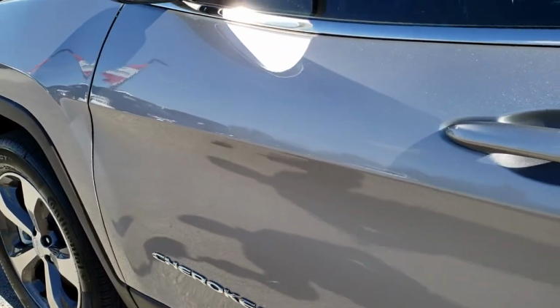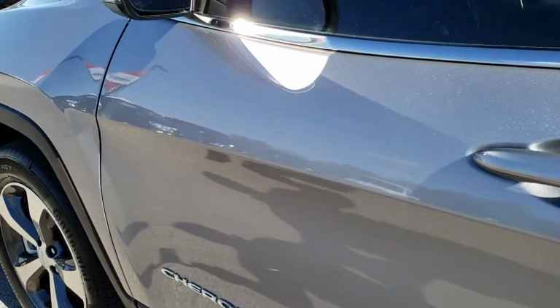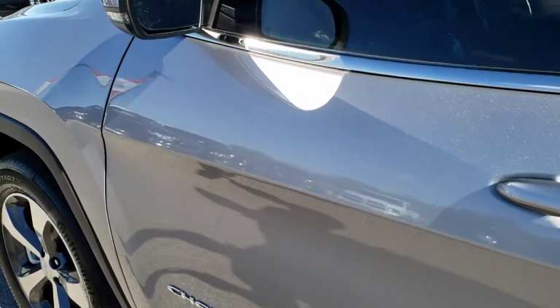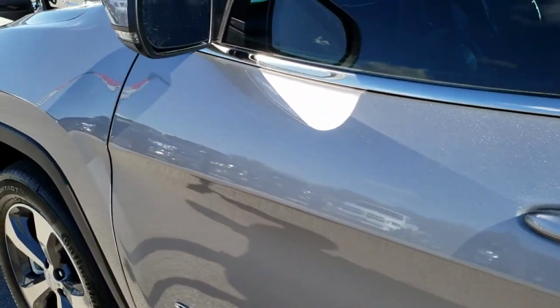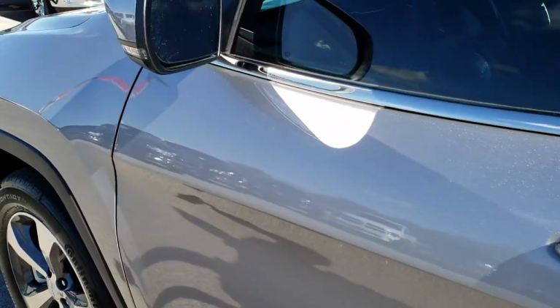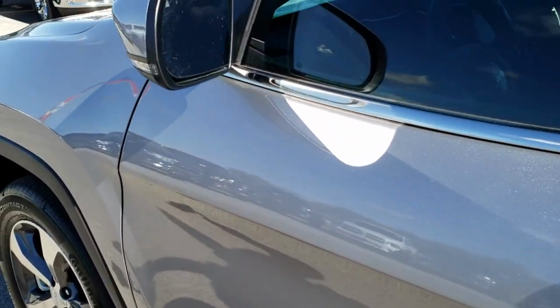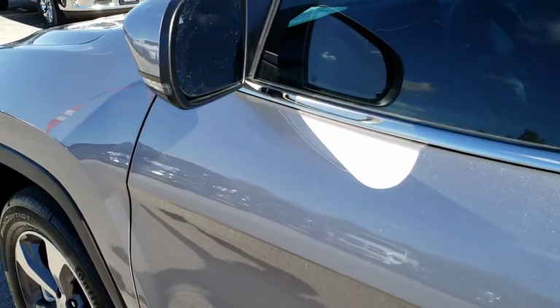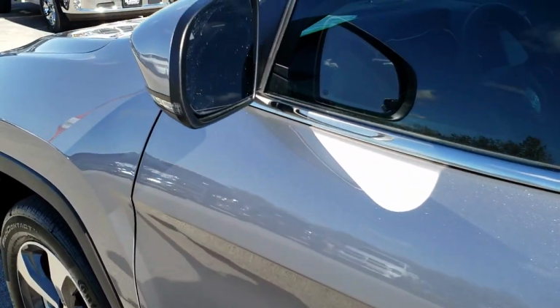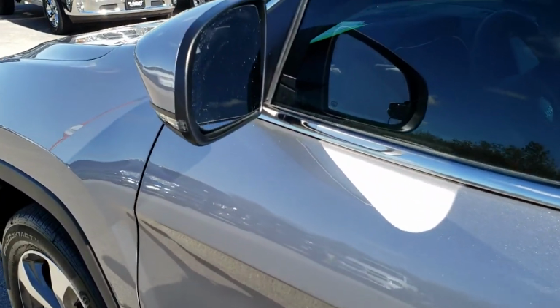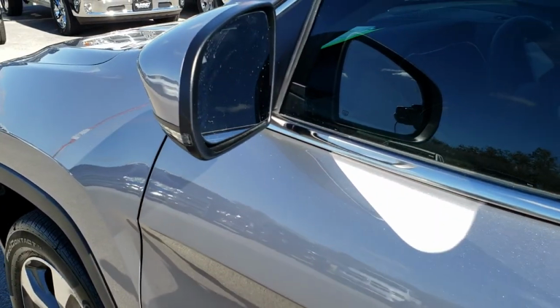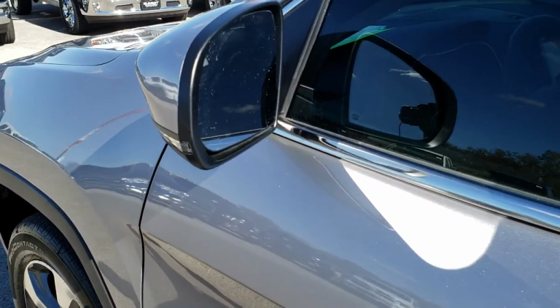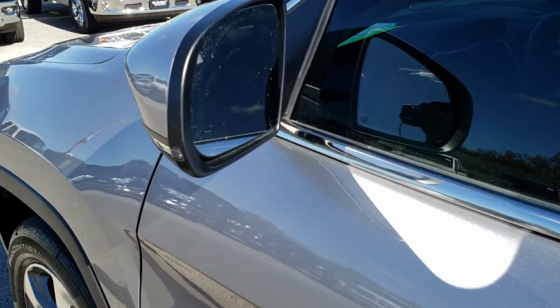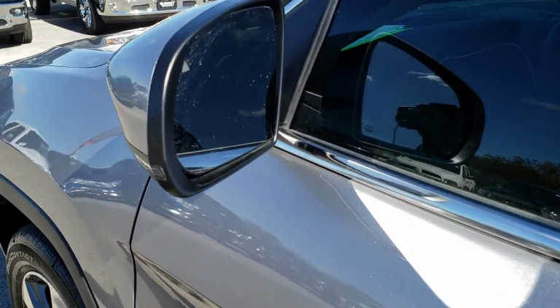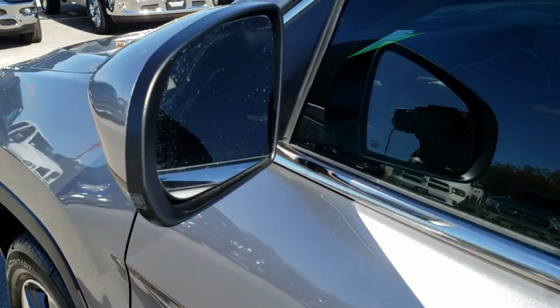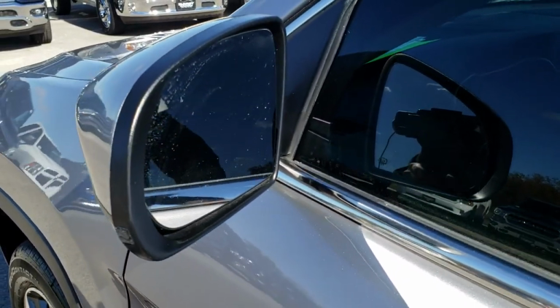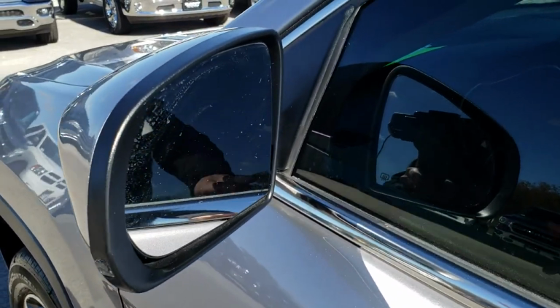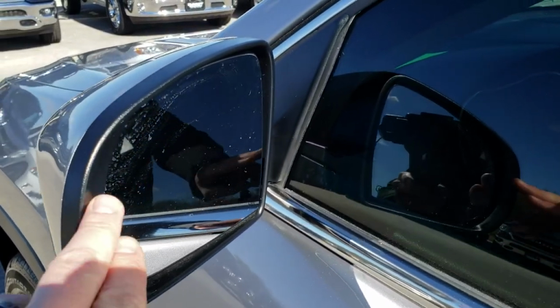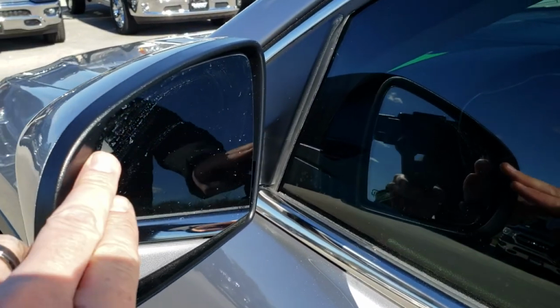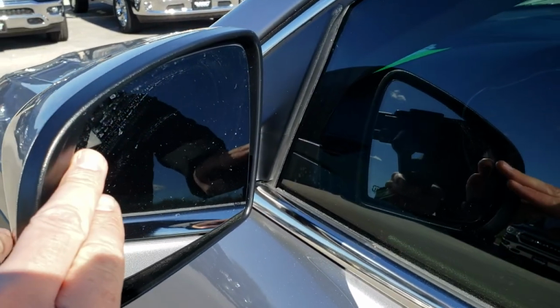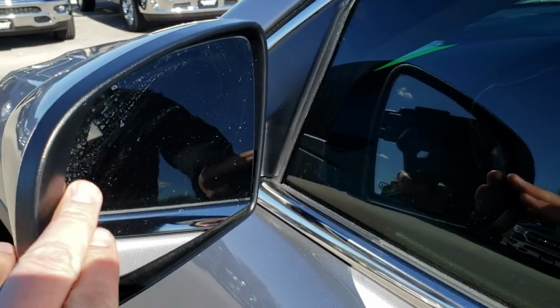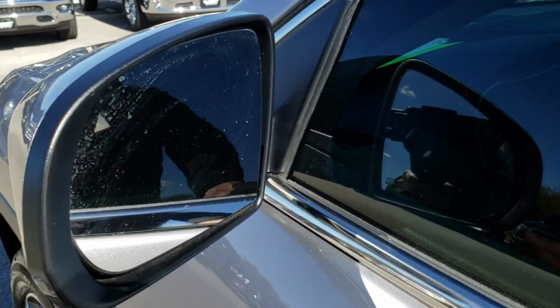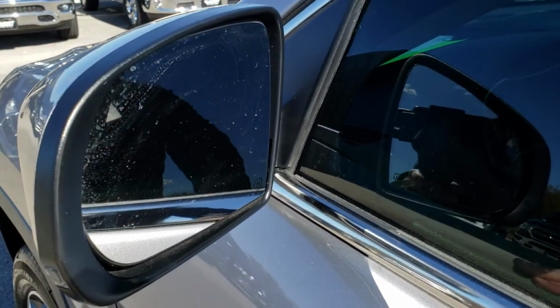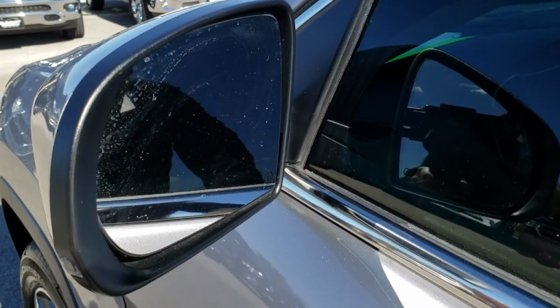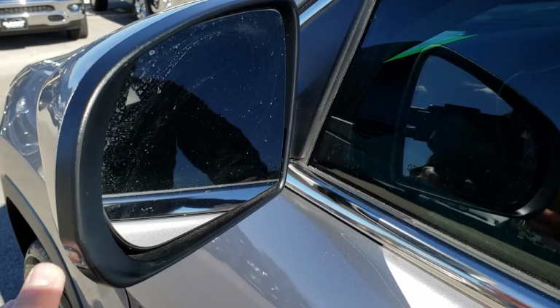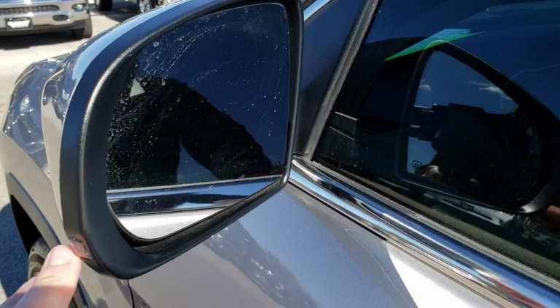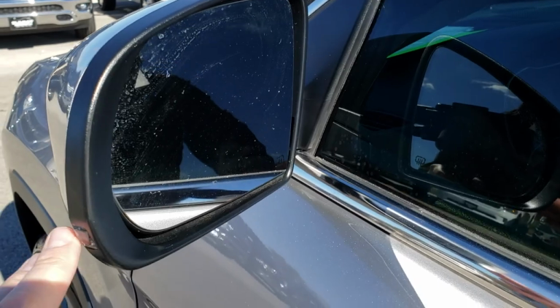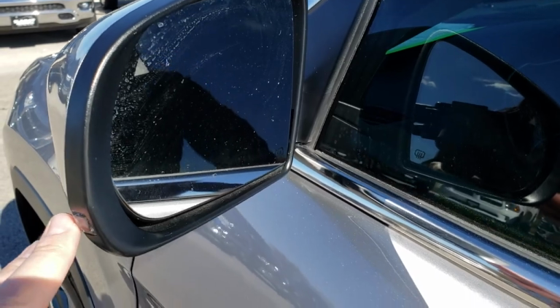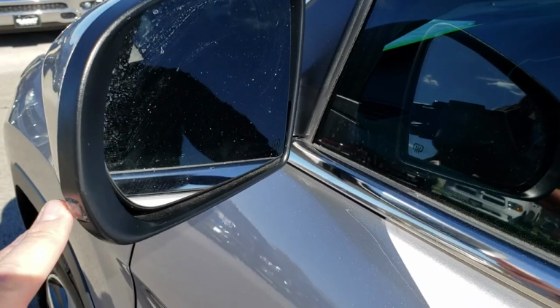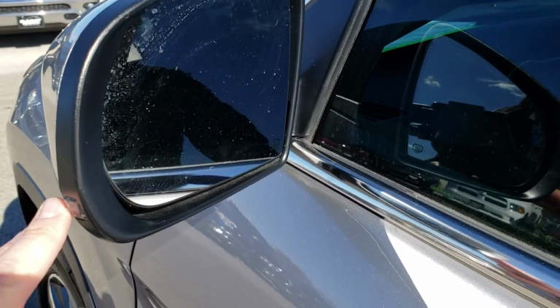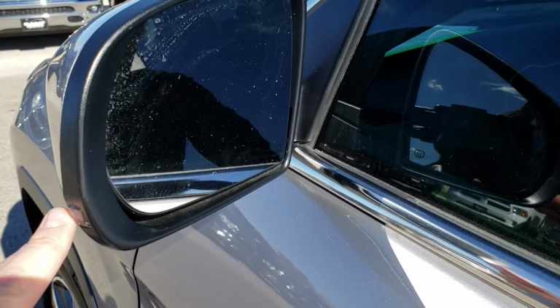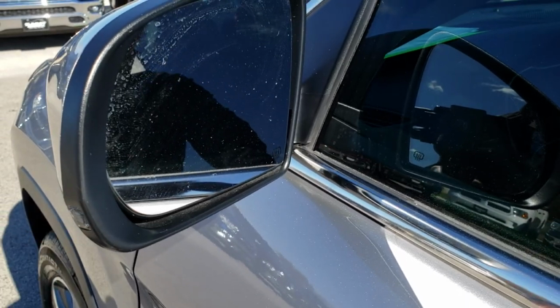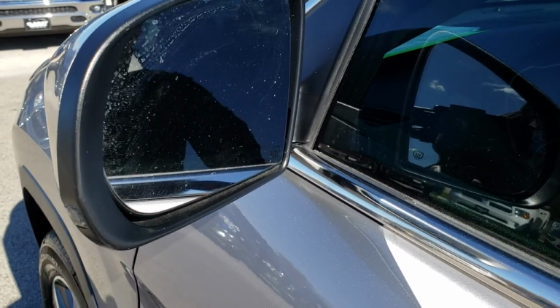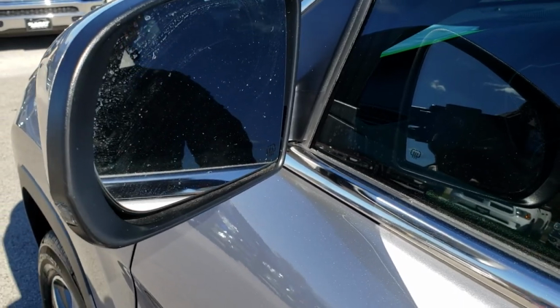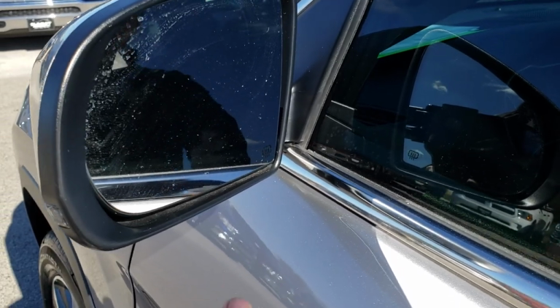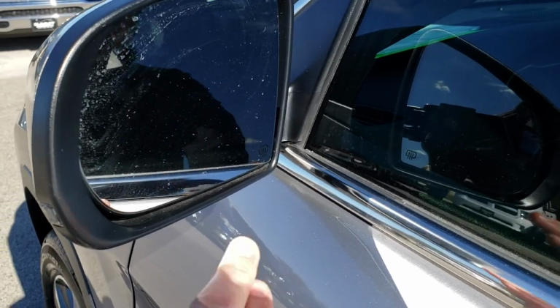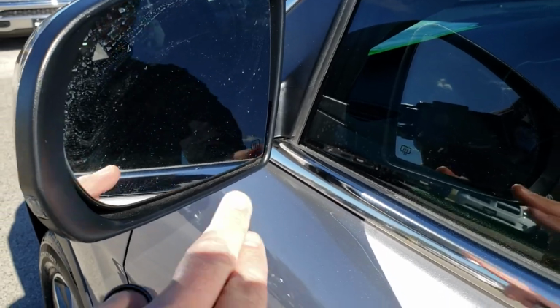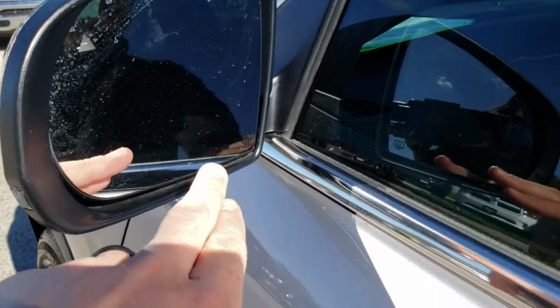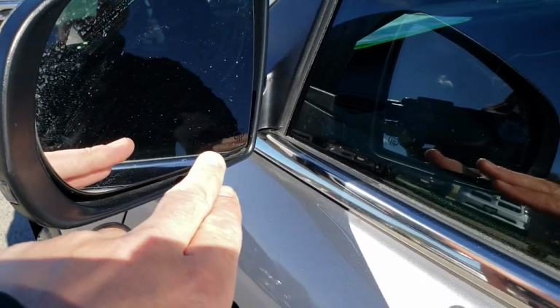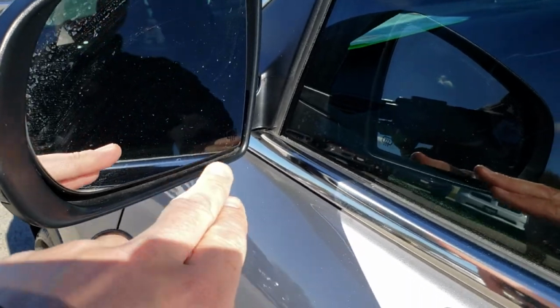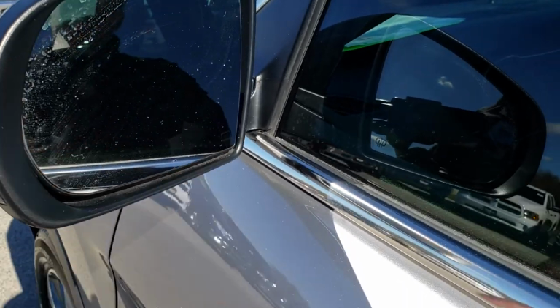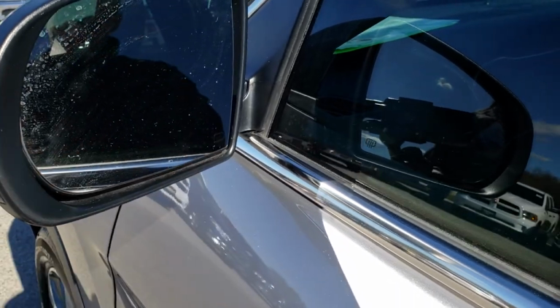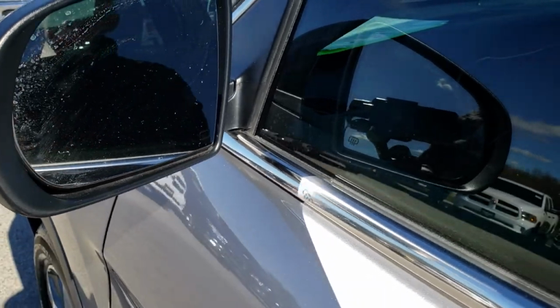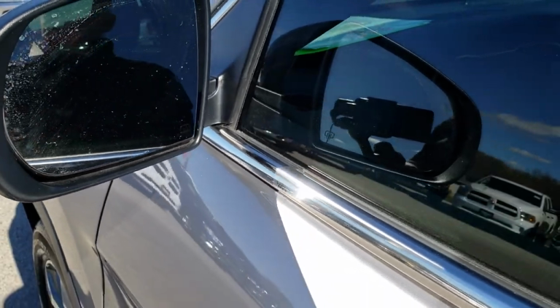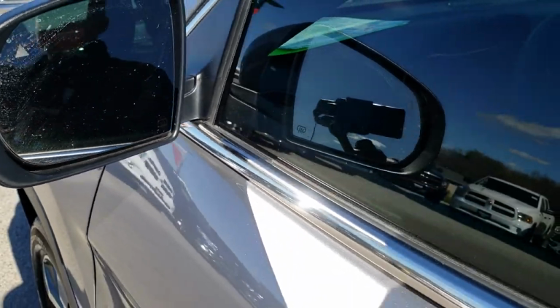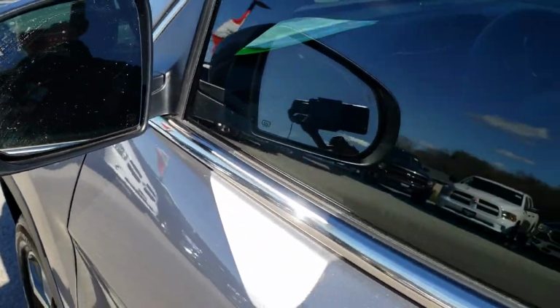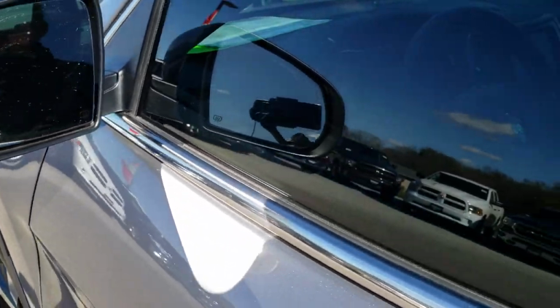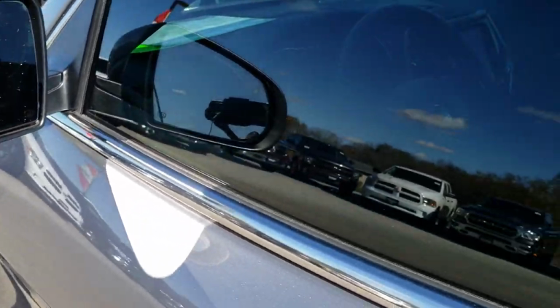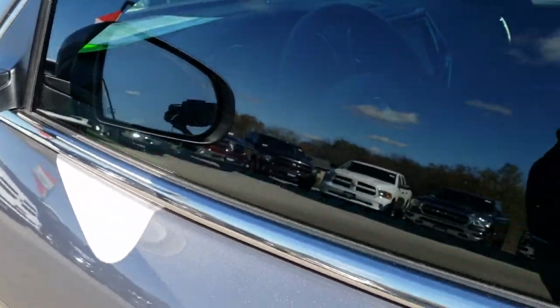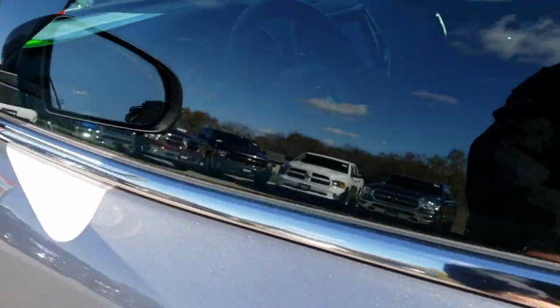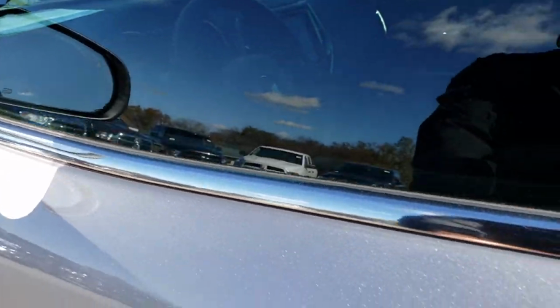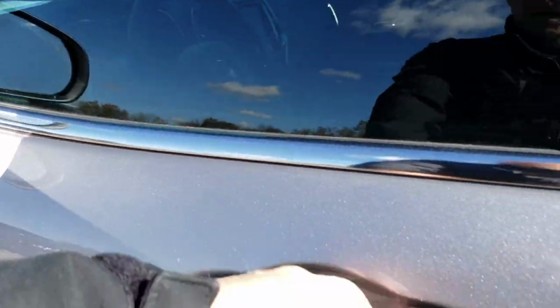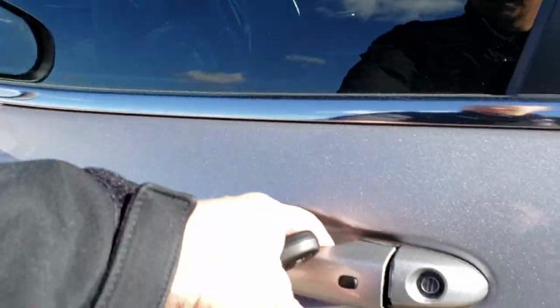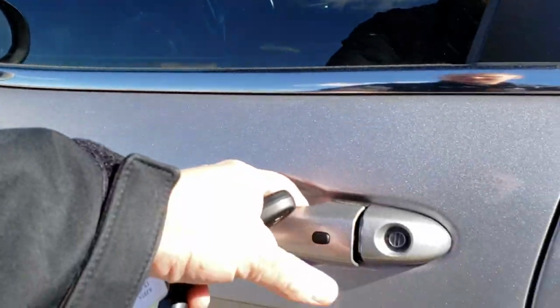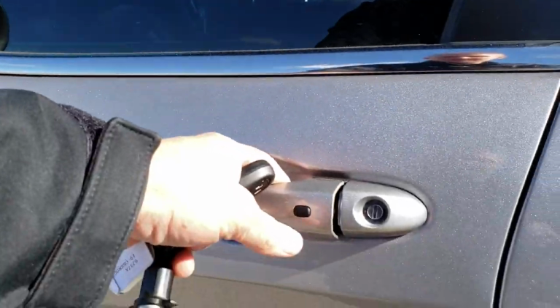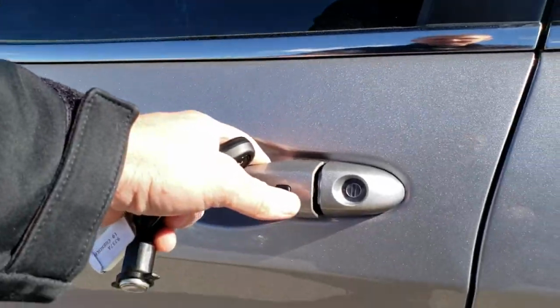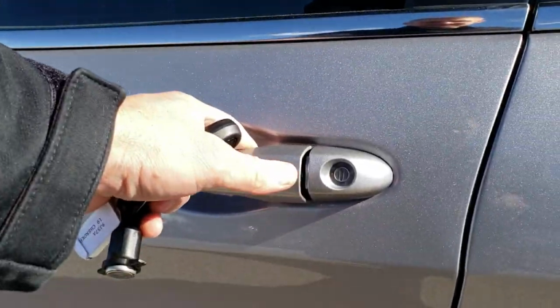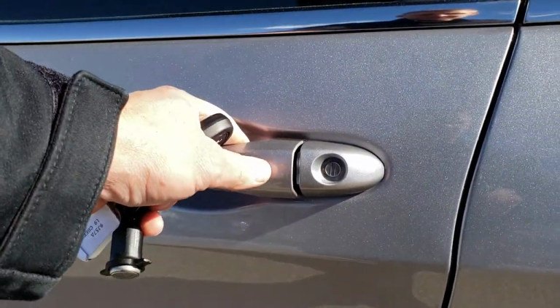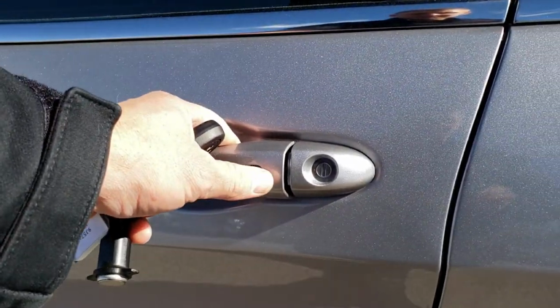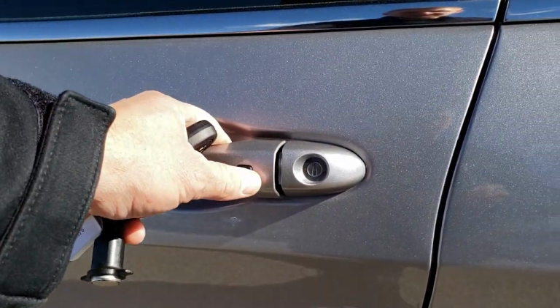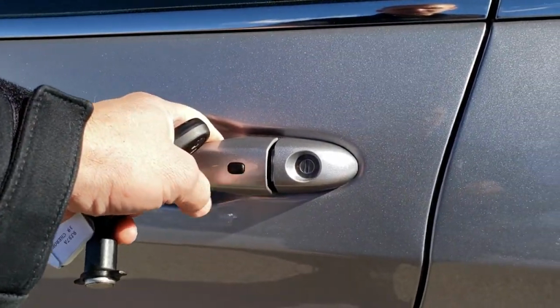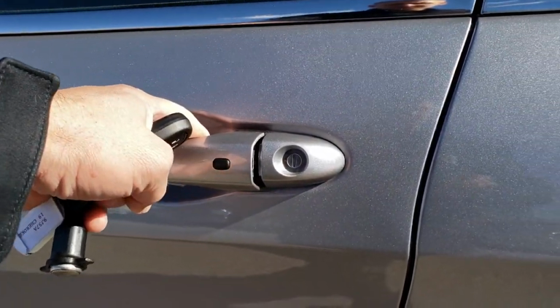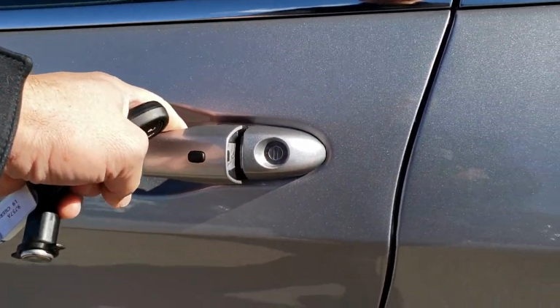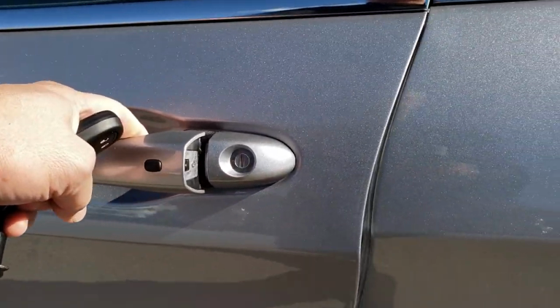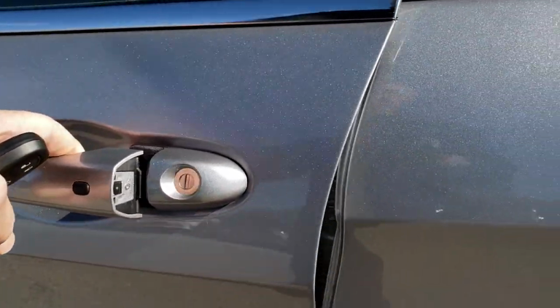It has the blind spot monitoring, as well as the built-in directional signals and the heated mirrors, plus the Enter-N-Go system.